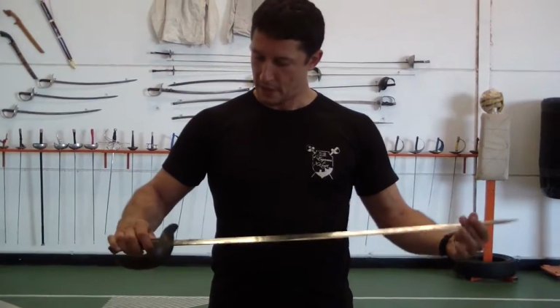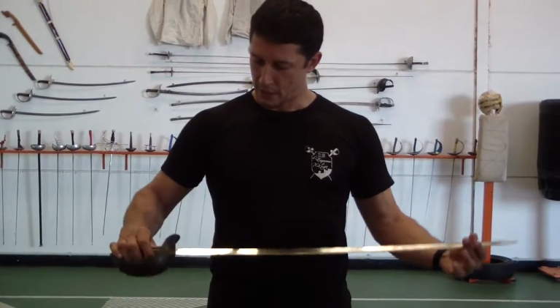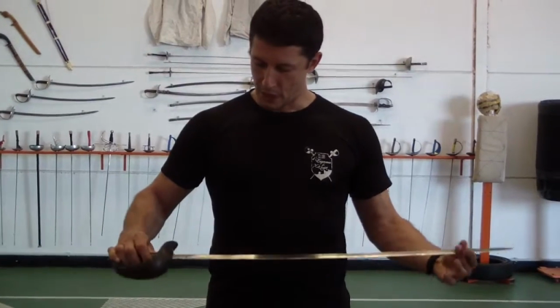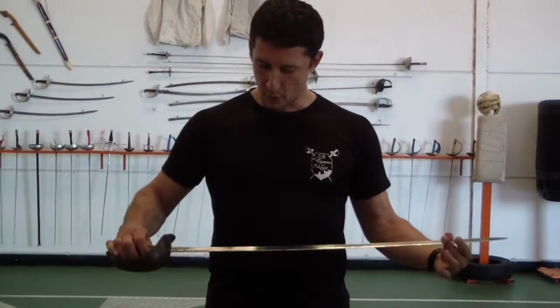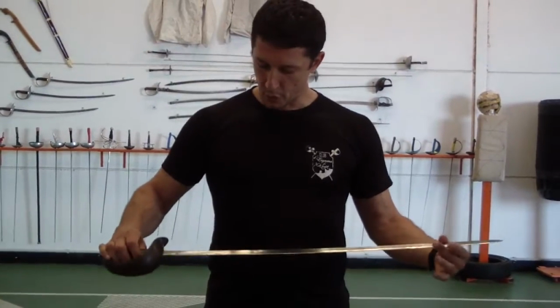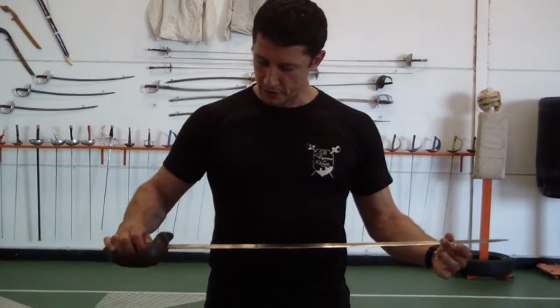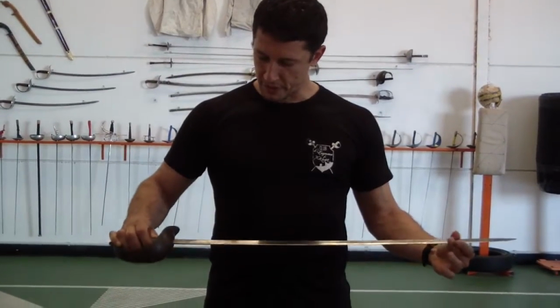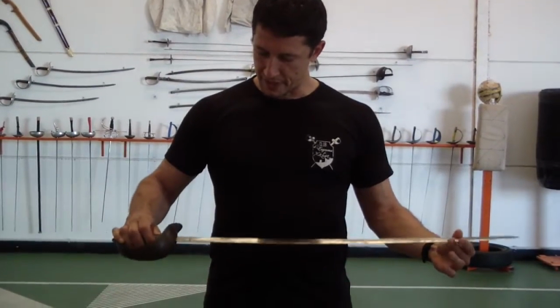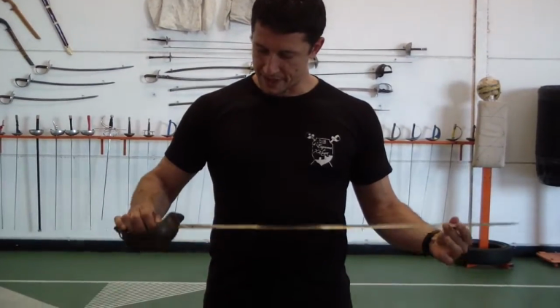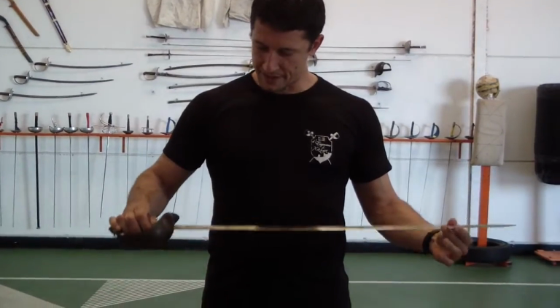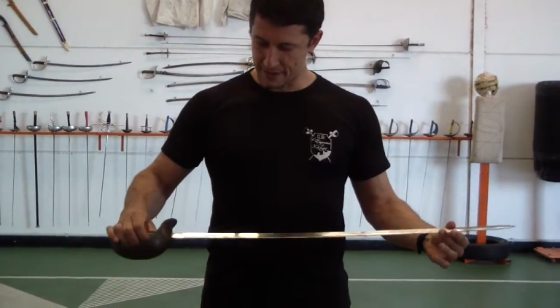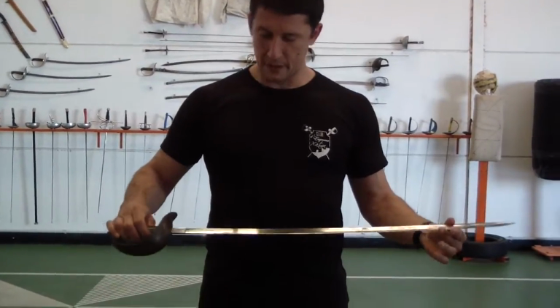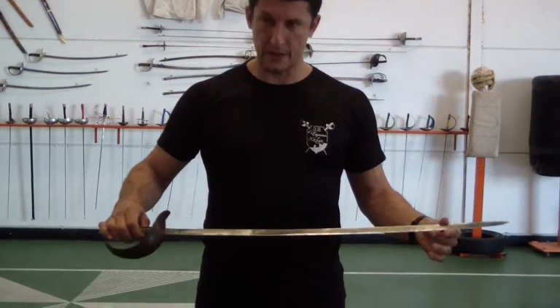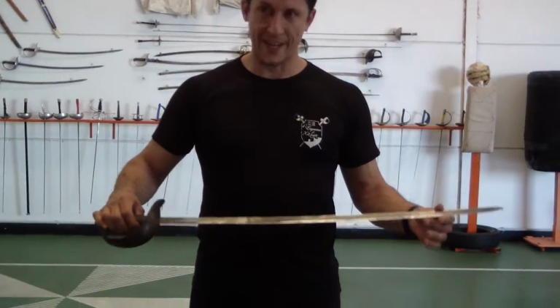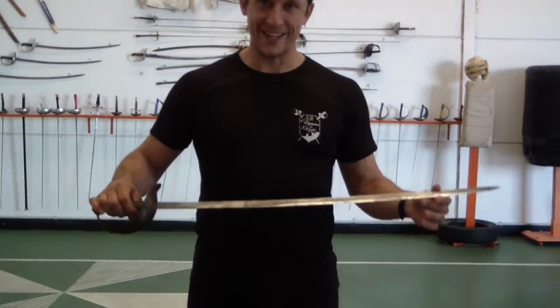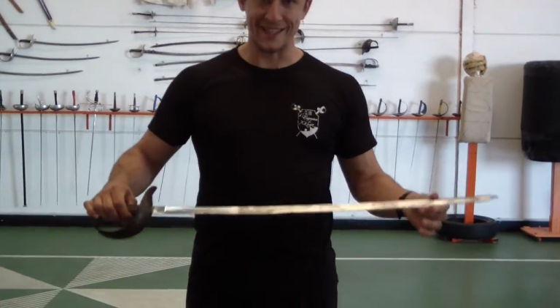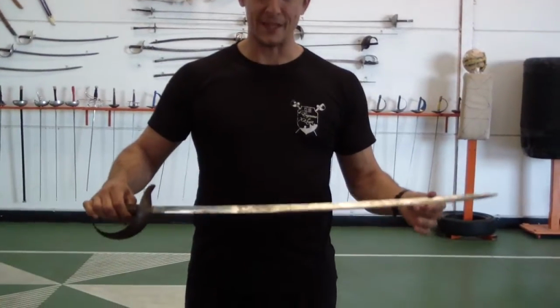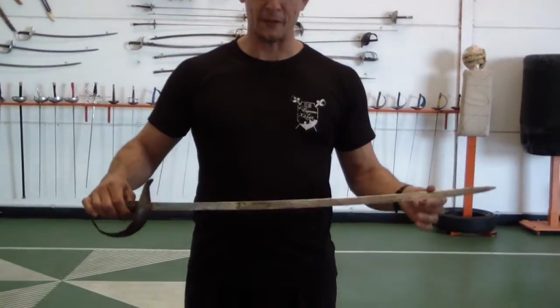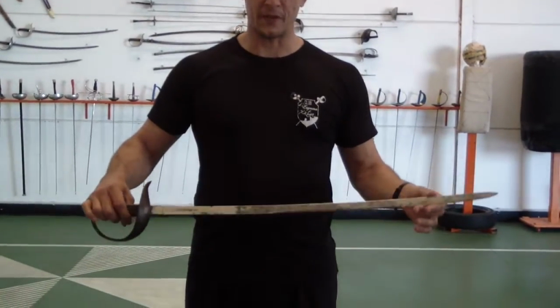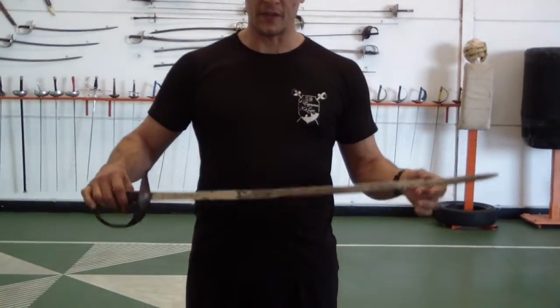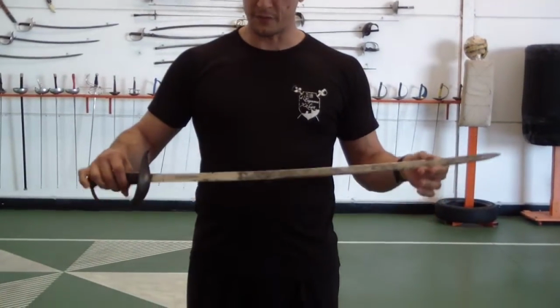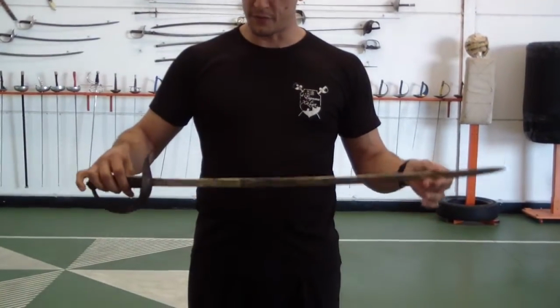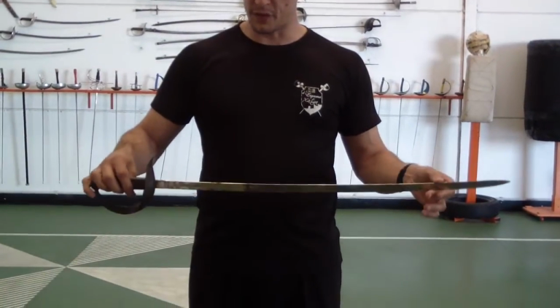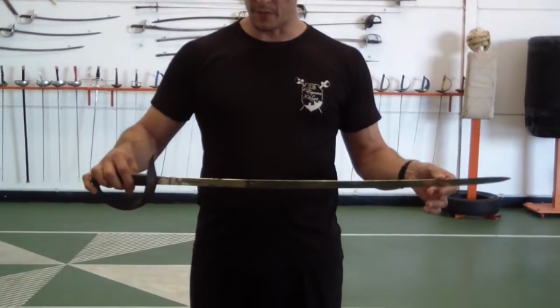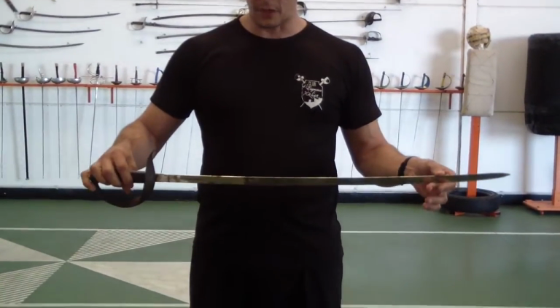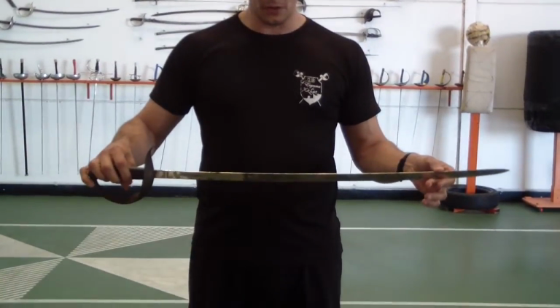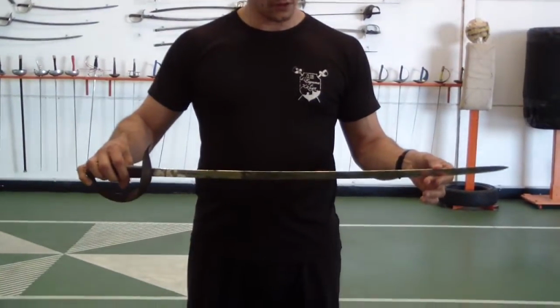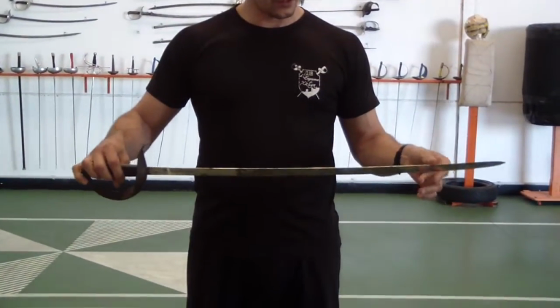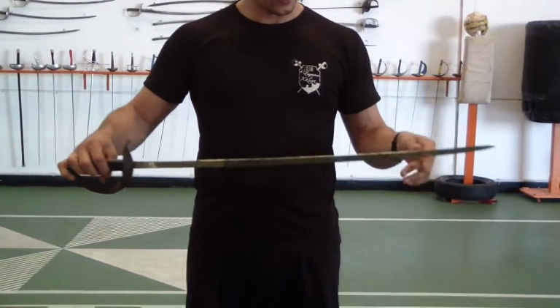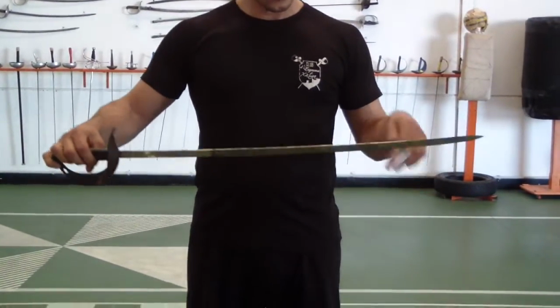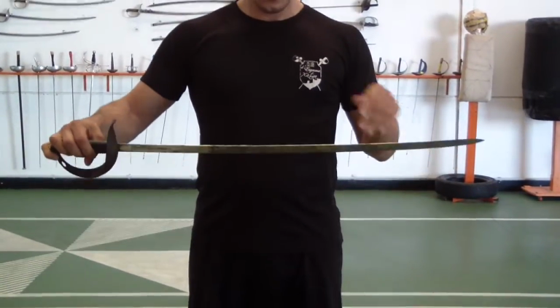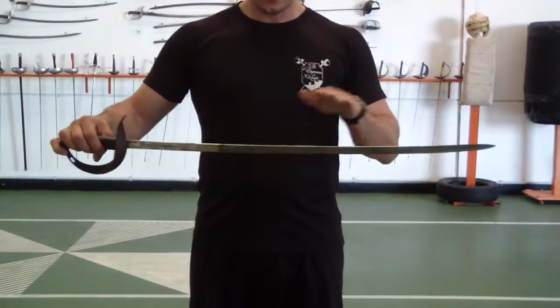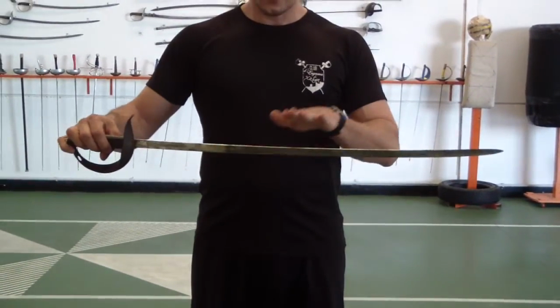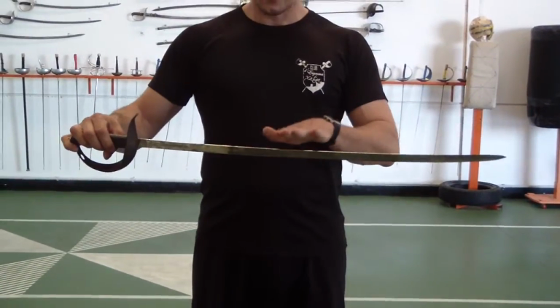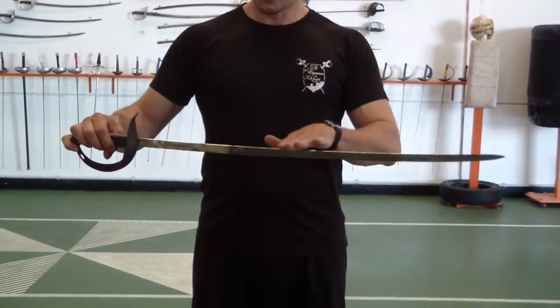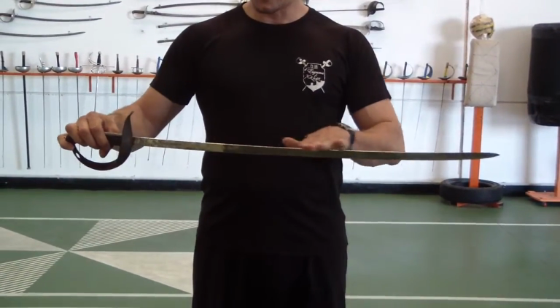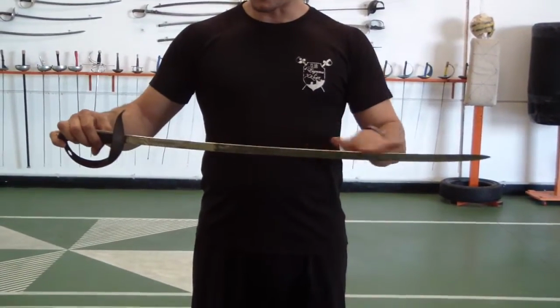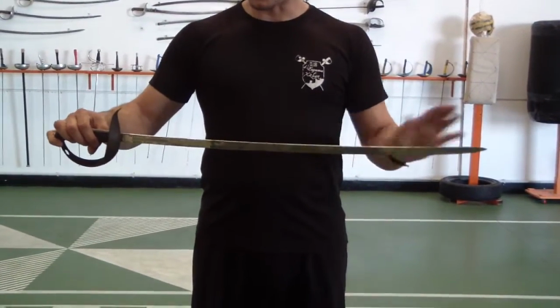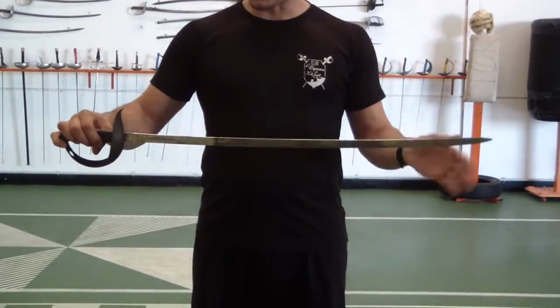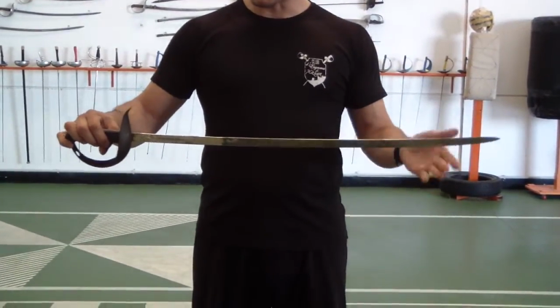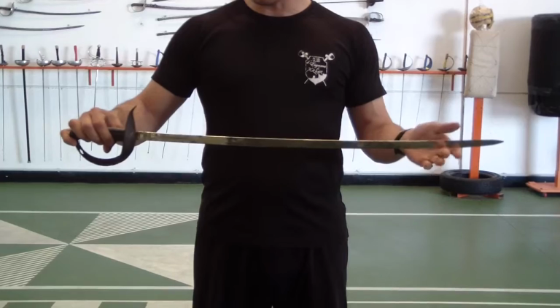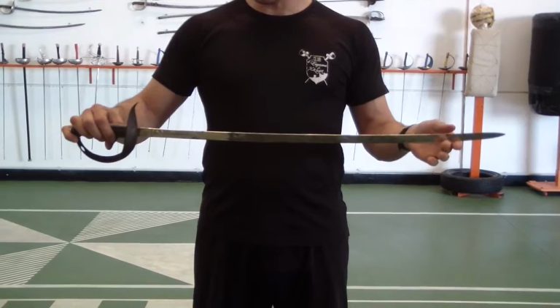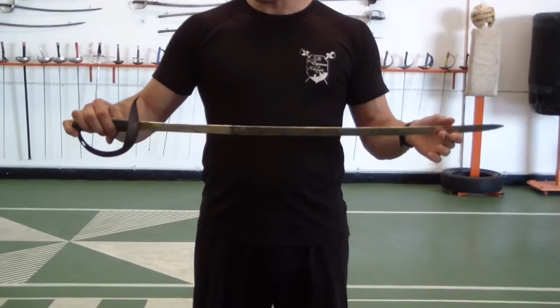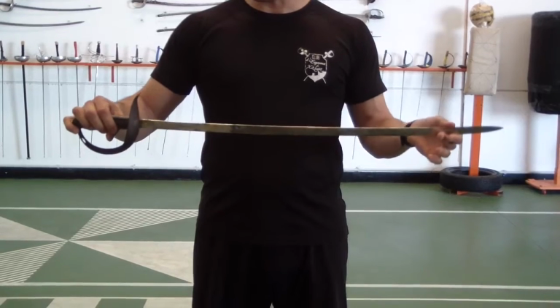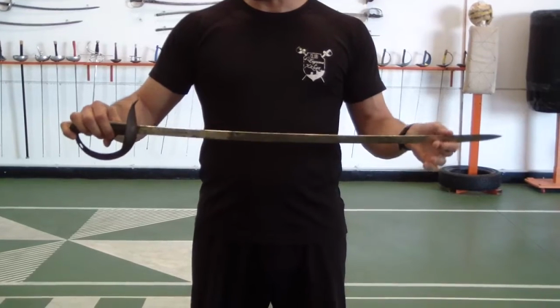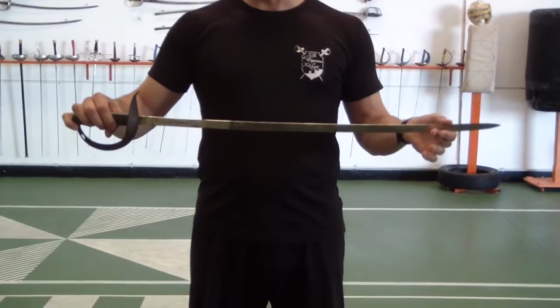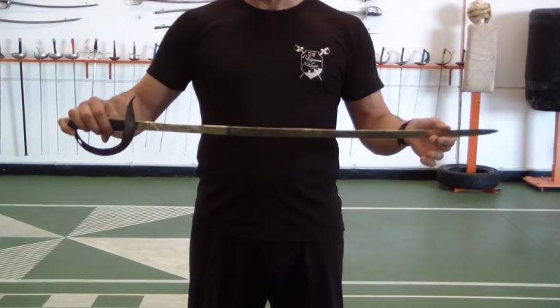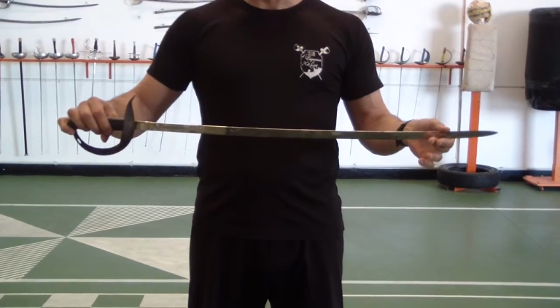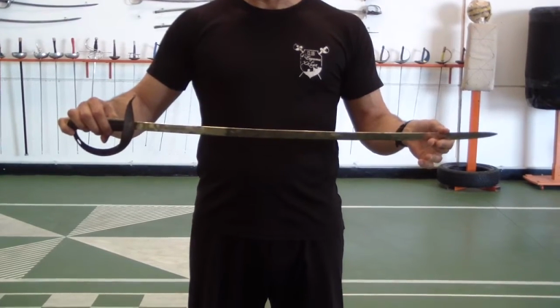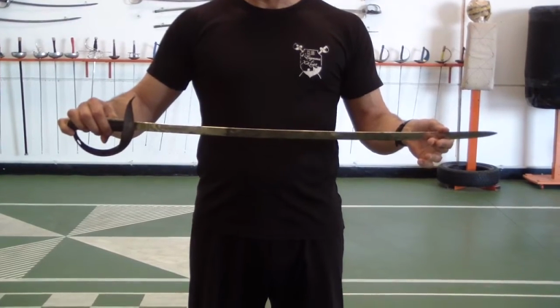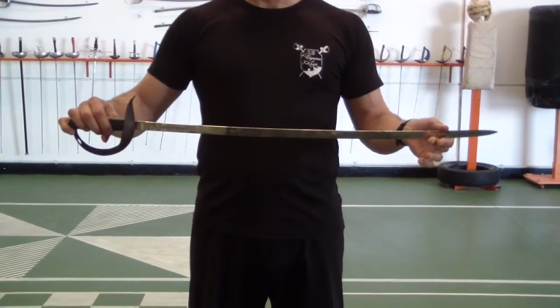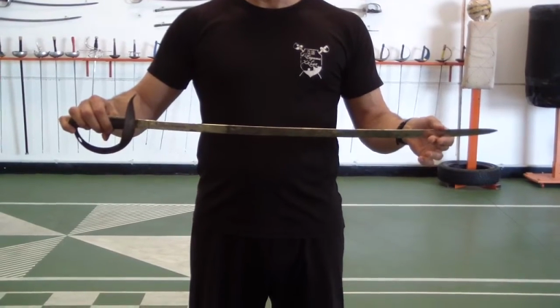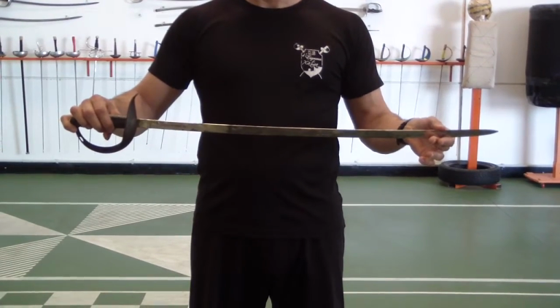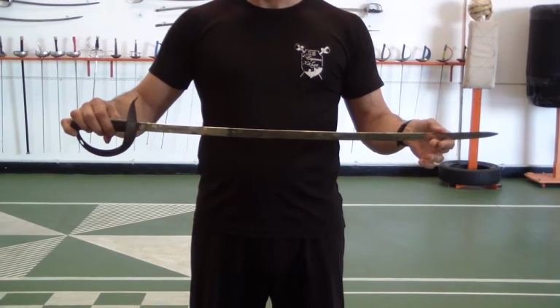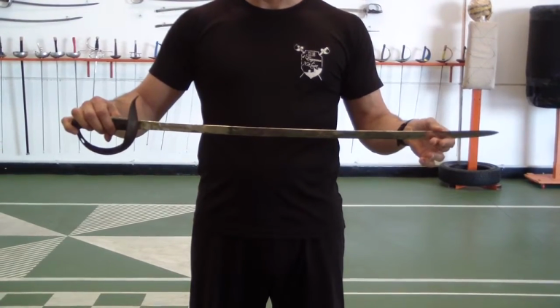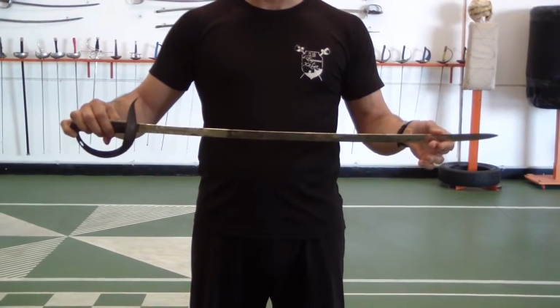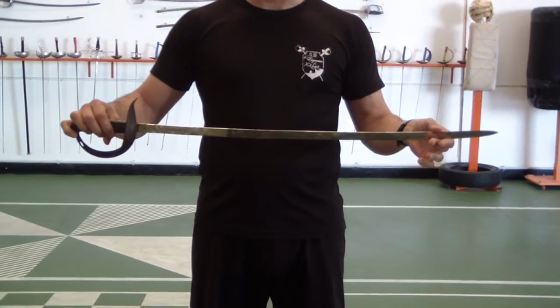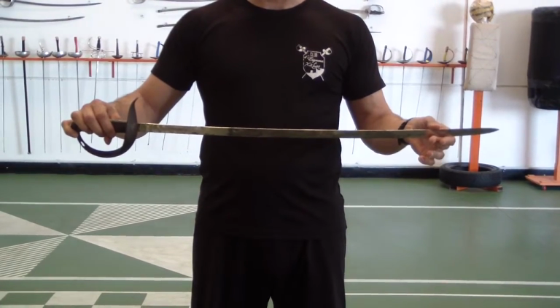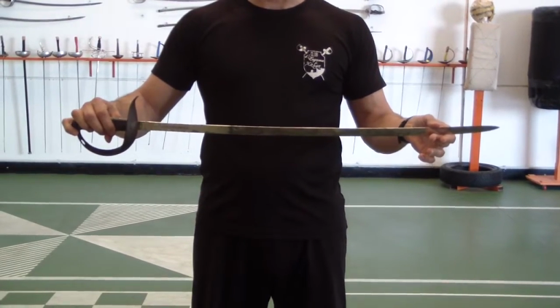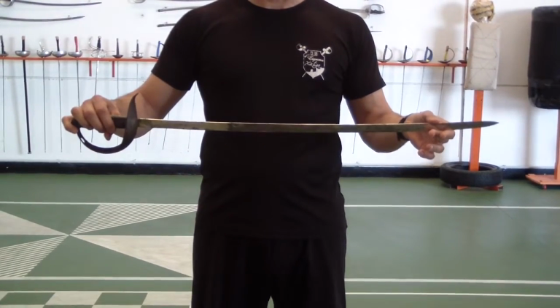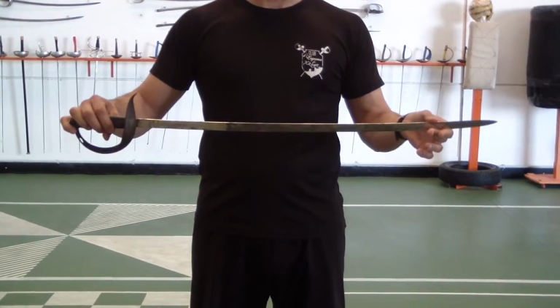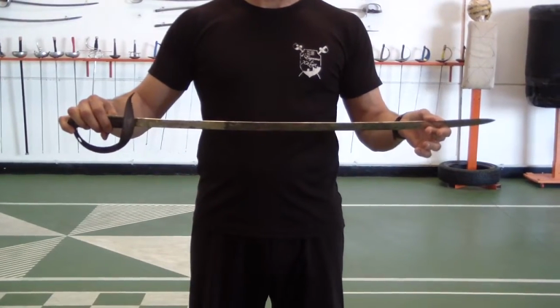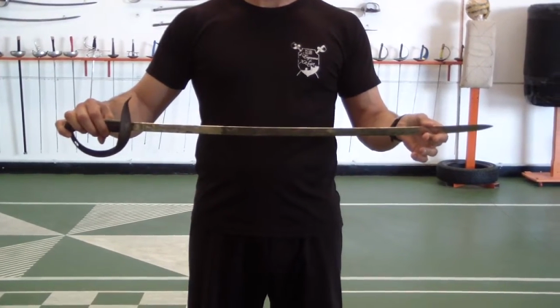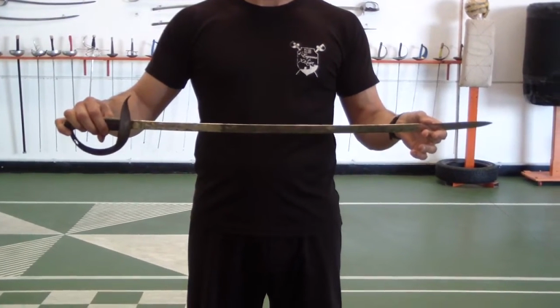I'm holding an 1887 infantry model. It's a little bit straighter than they normally come — most of the time they have a little more curve.